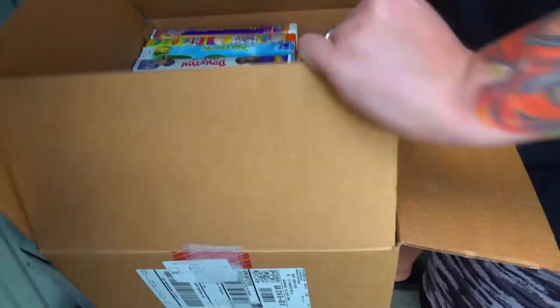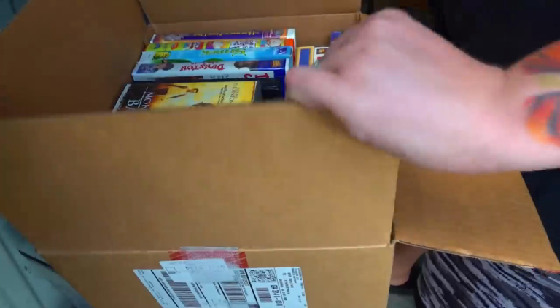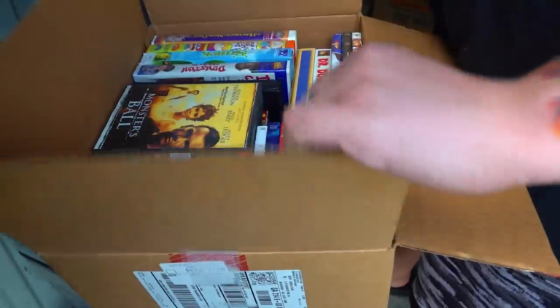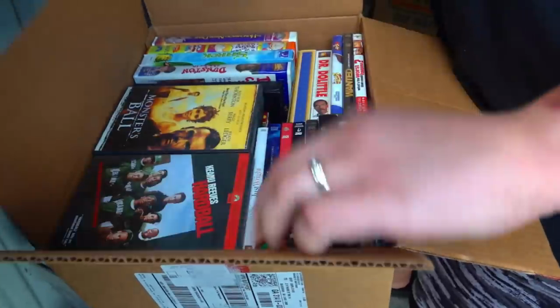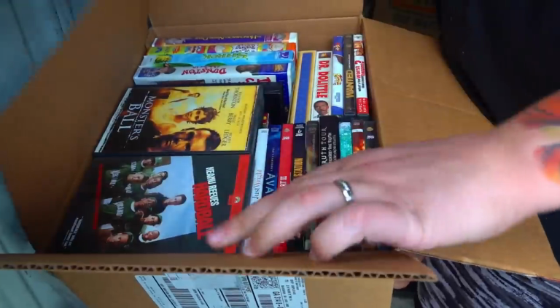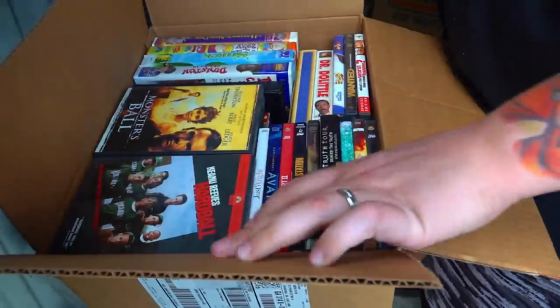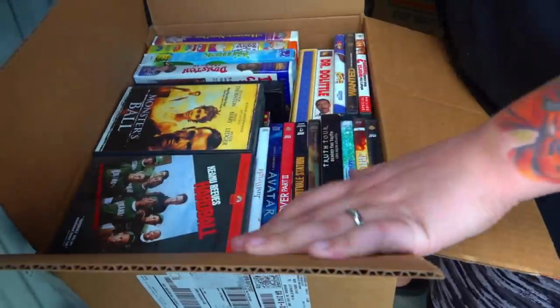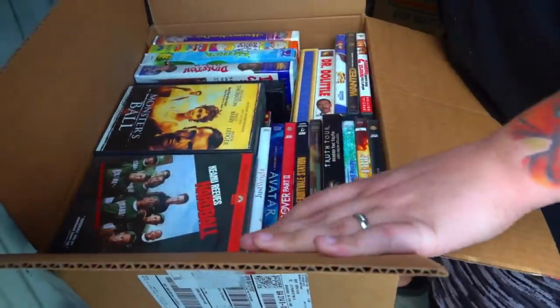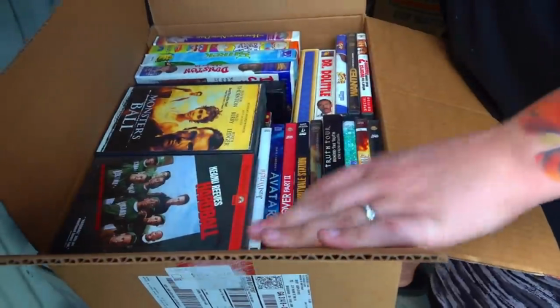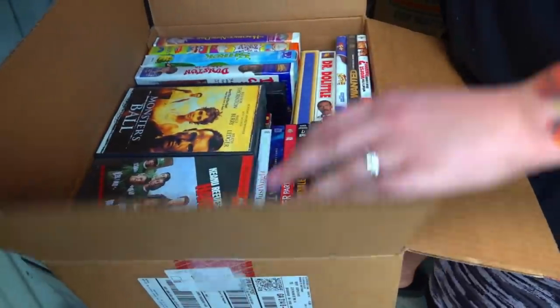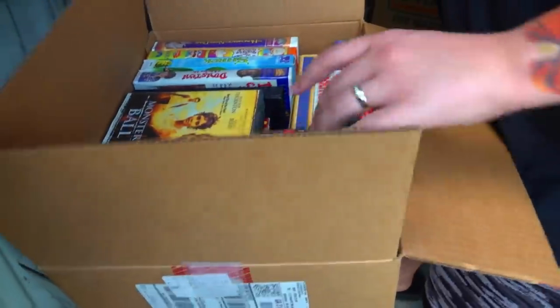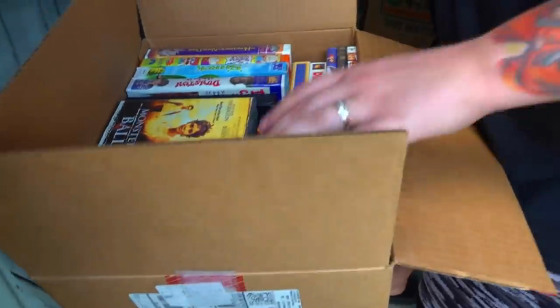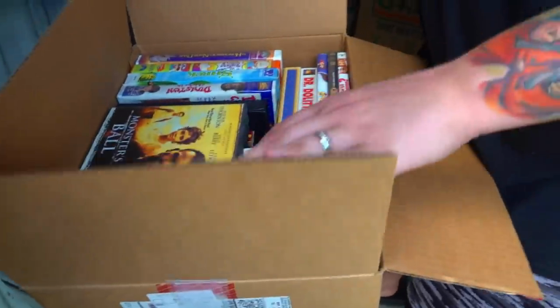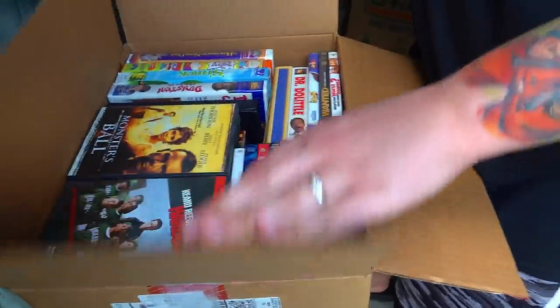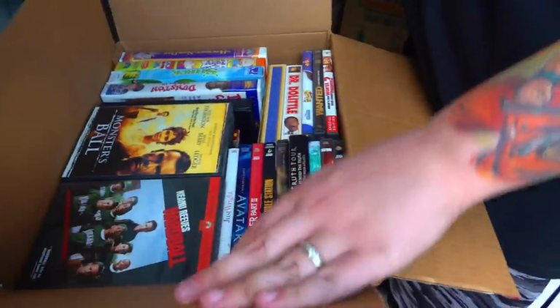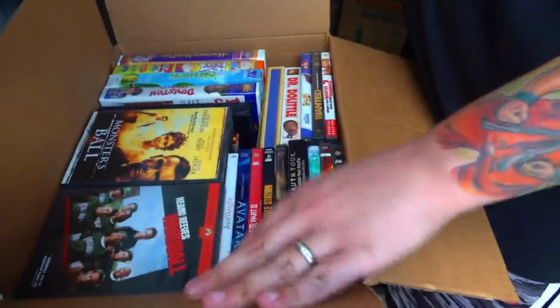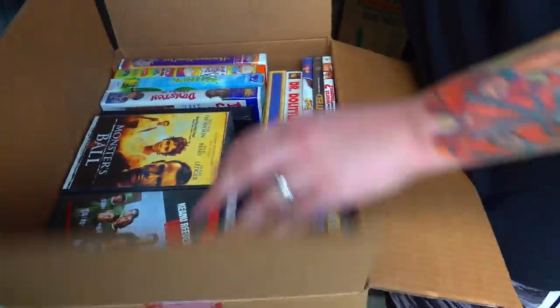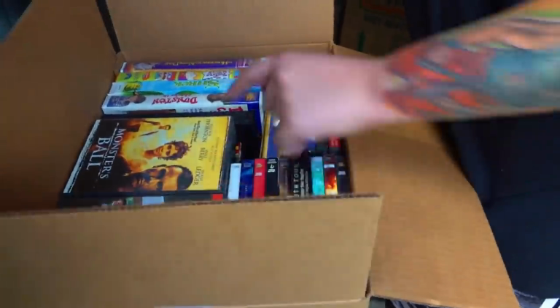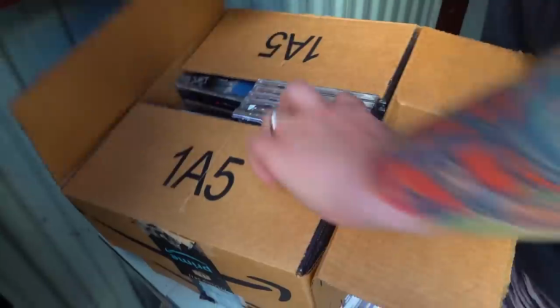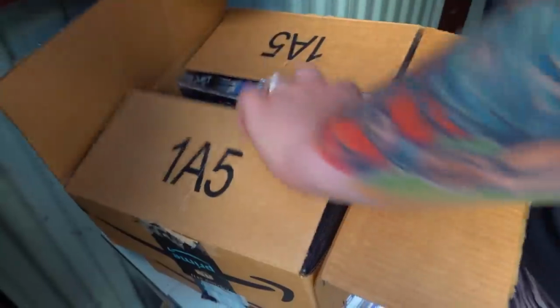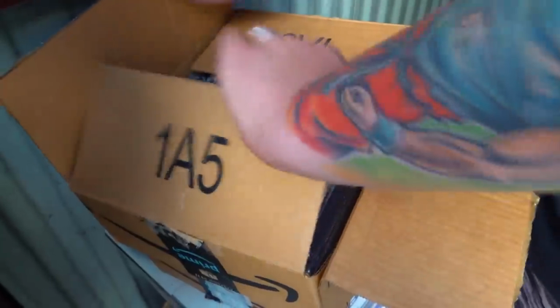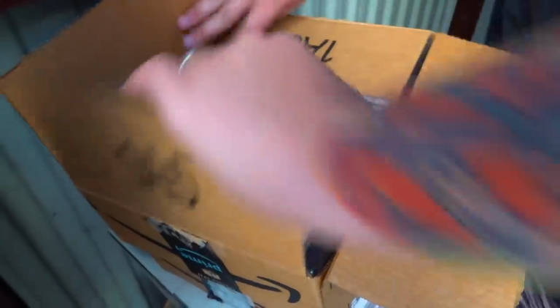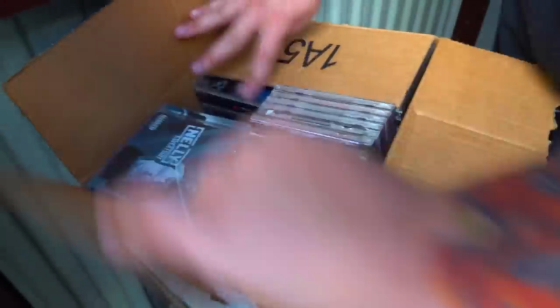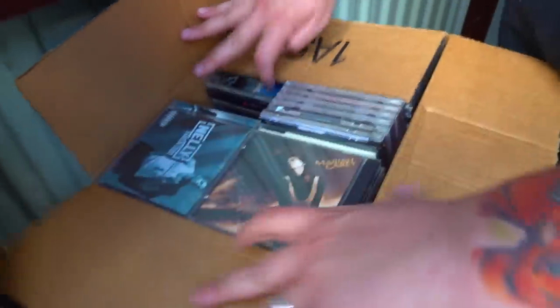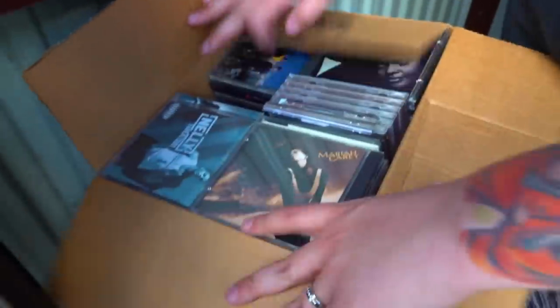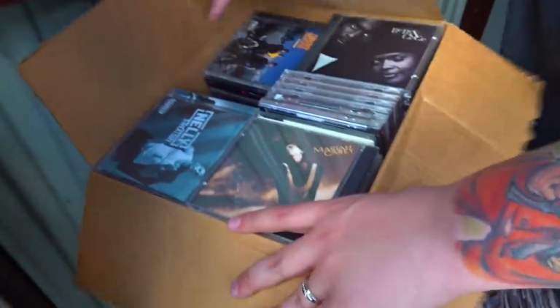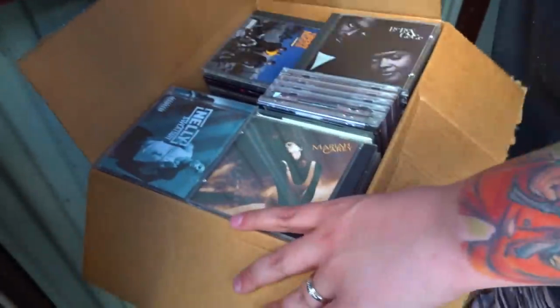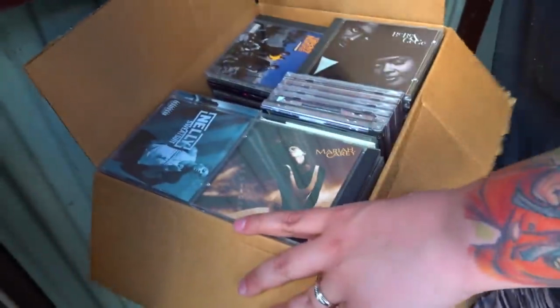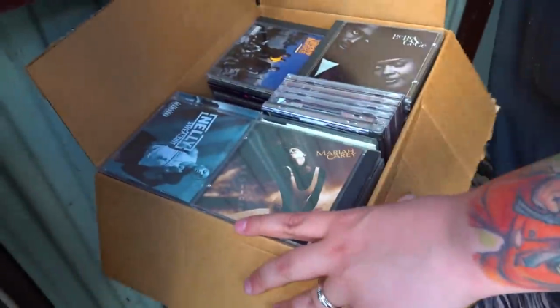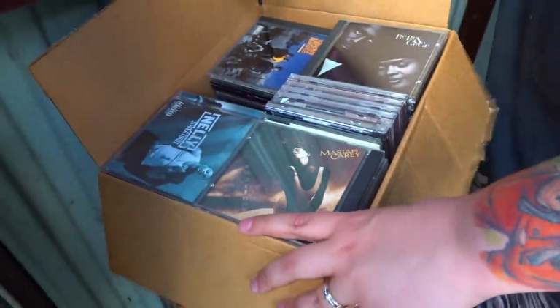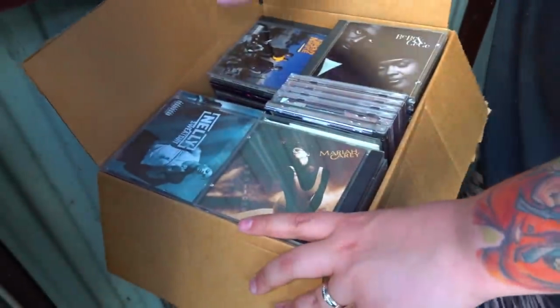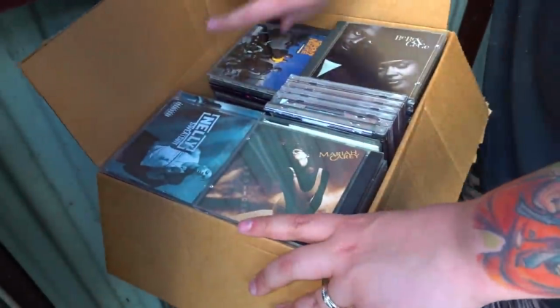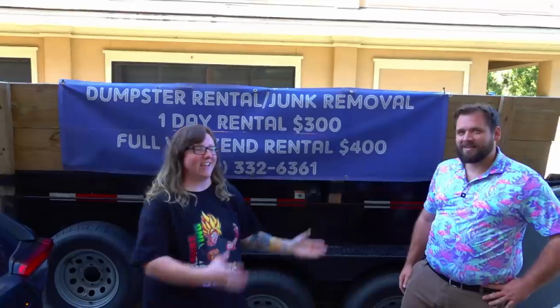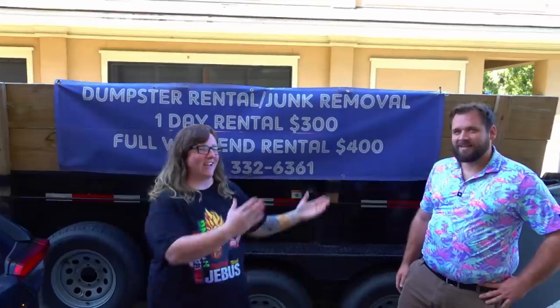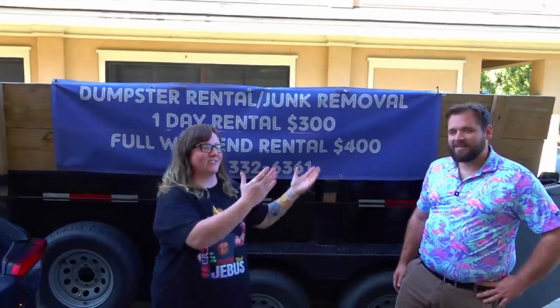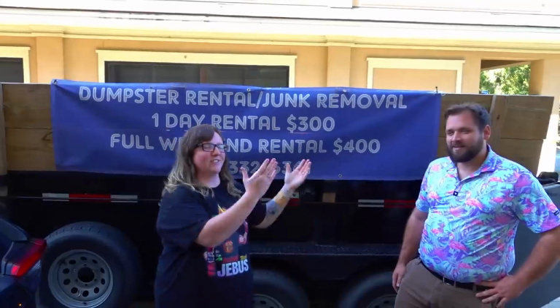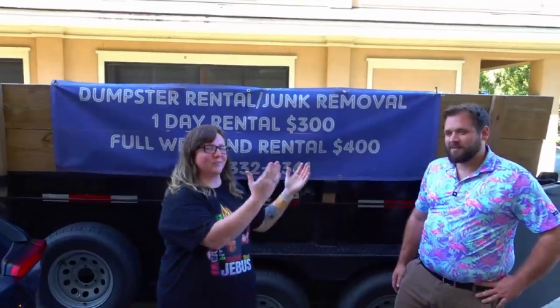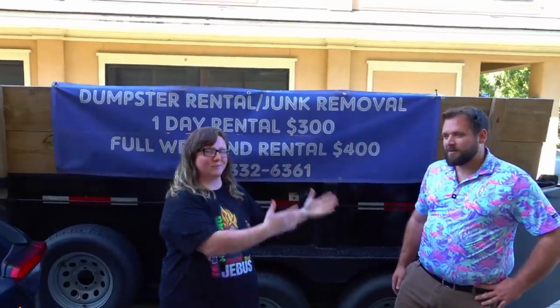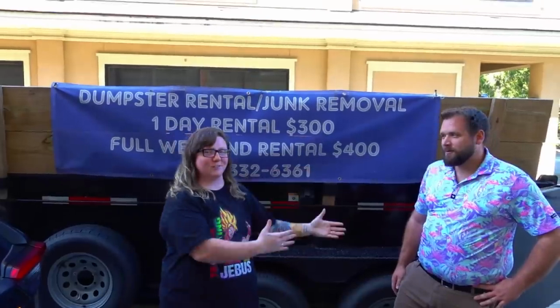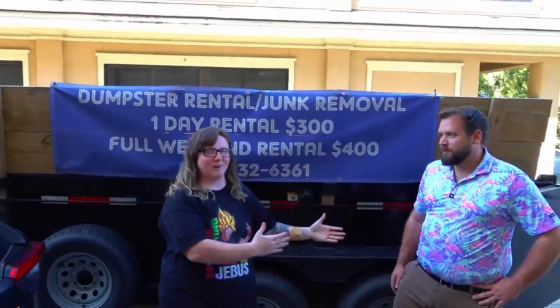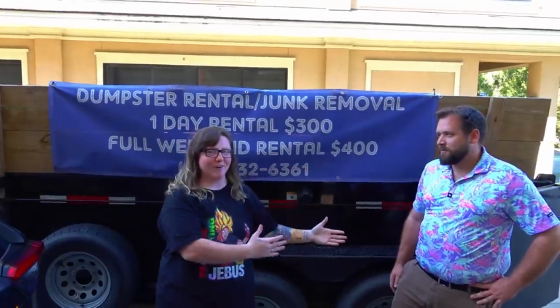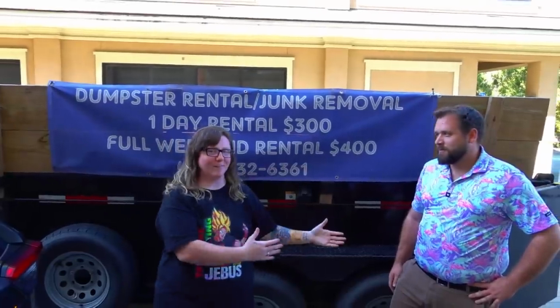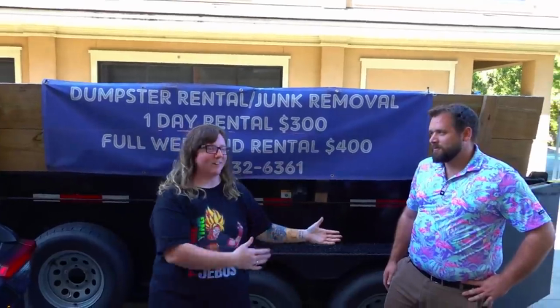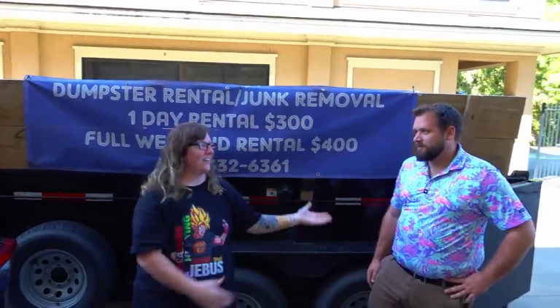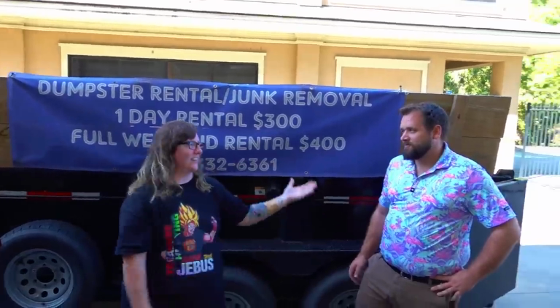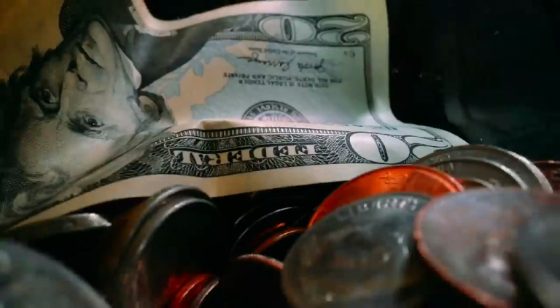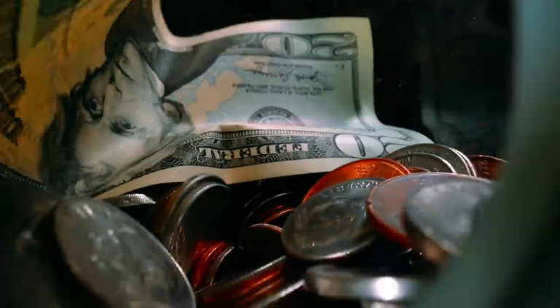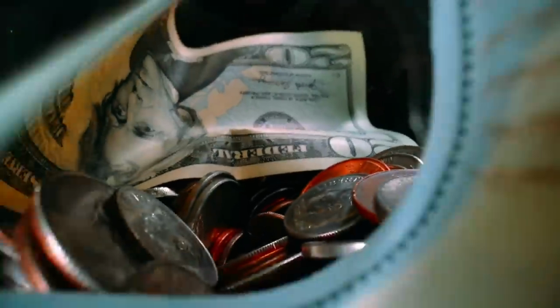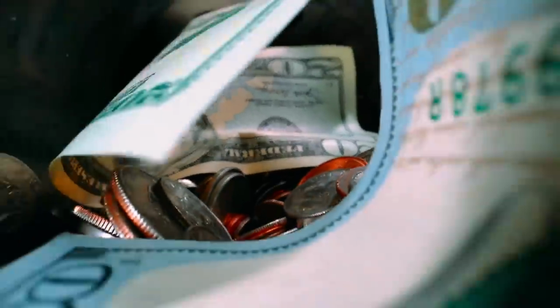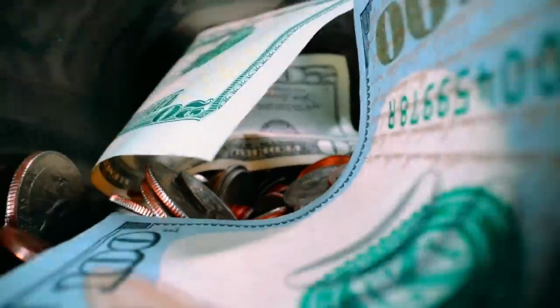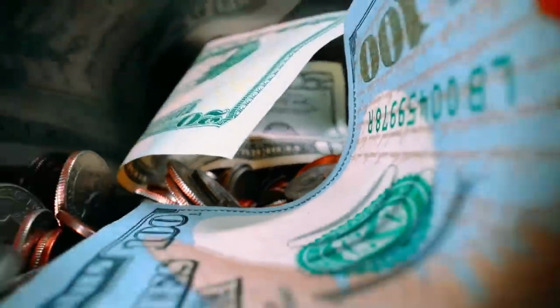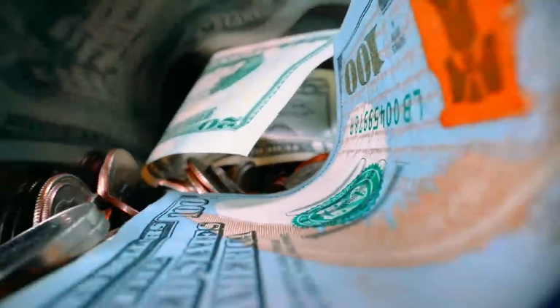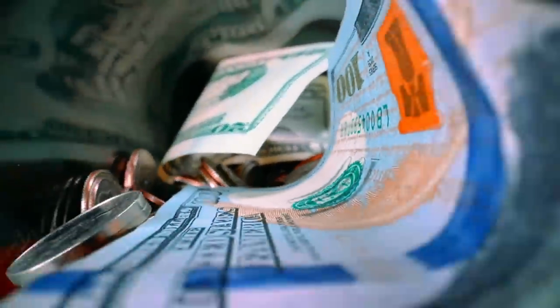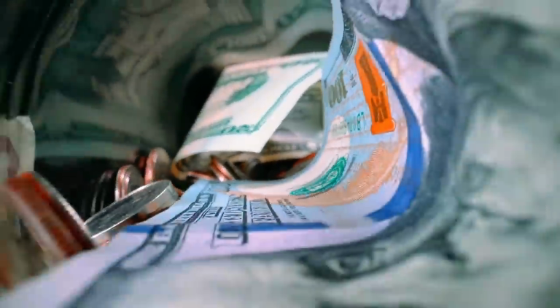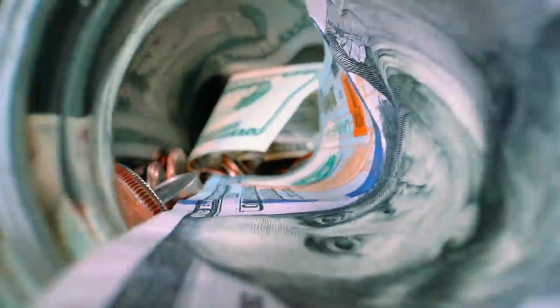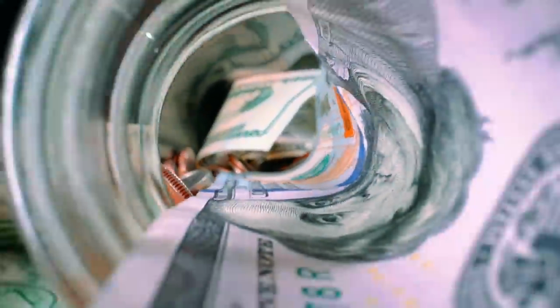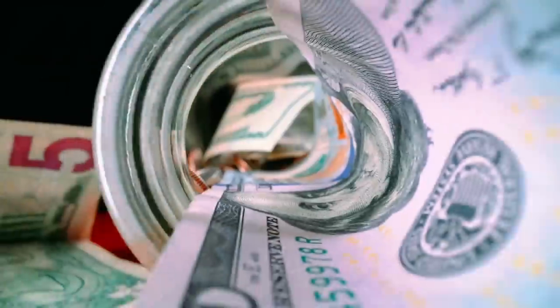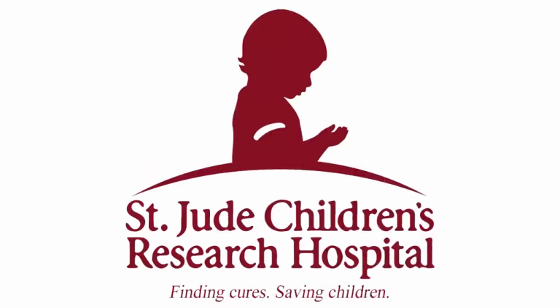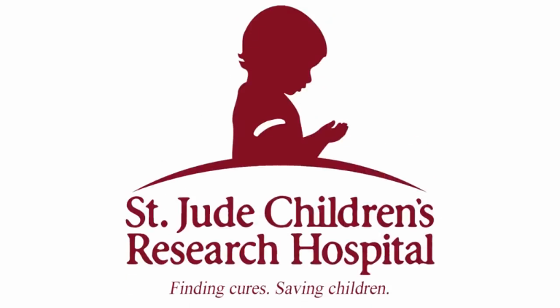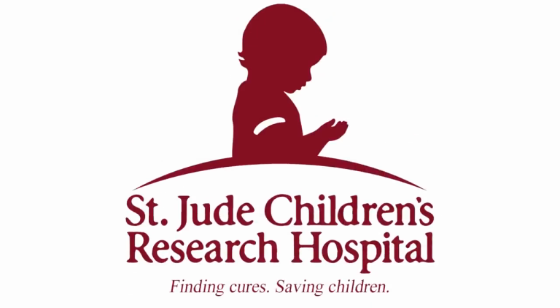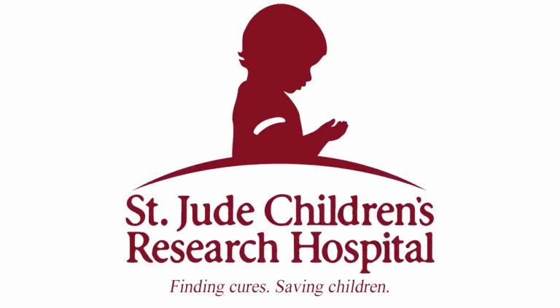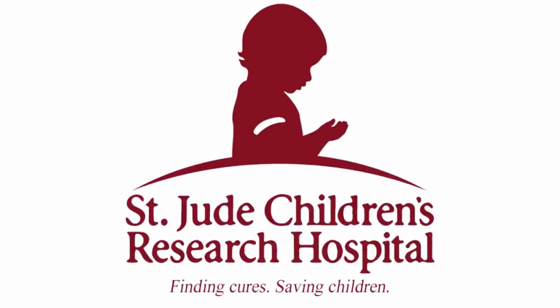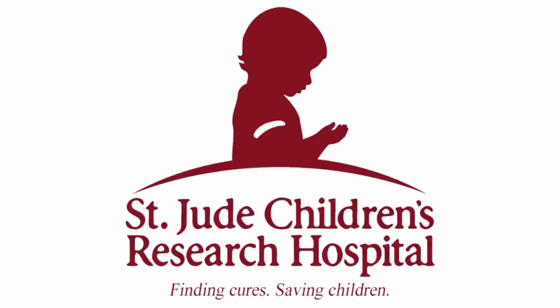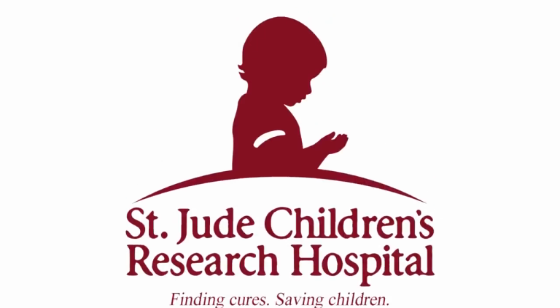Last time in Georgia we bought a cheap storage unit with a bunch of media in it, gave it to a subscriber to sell, and made even more money for St. Jude's.